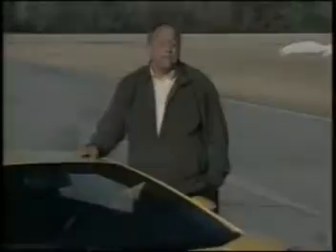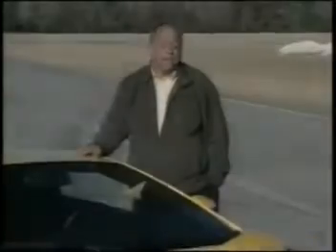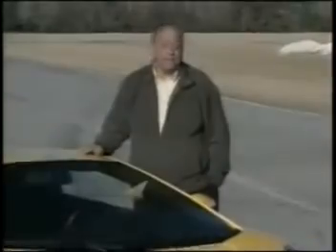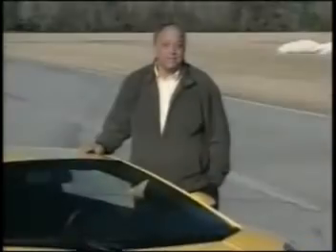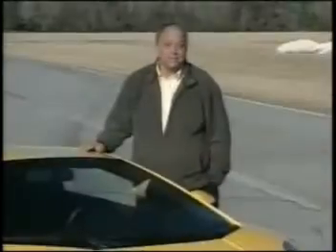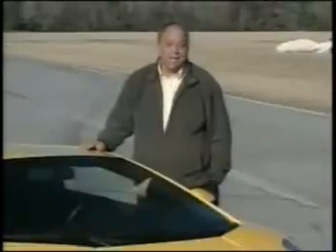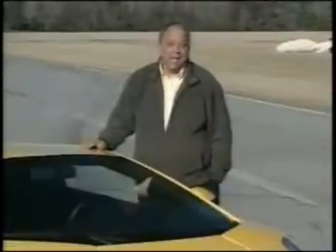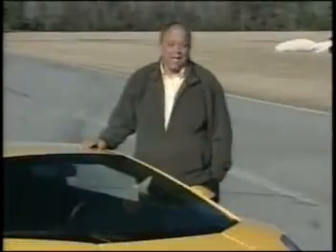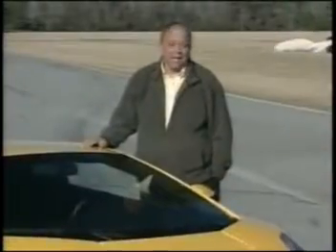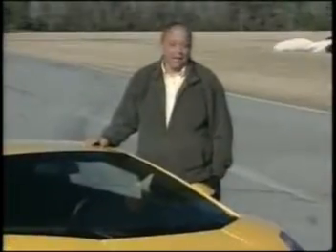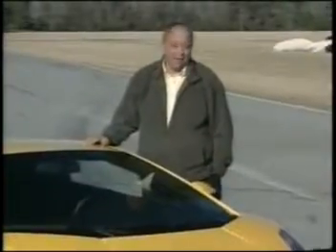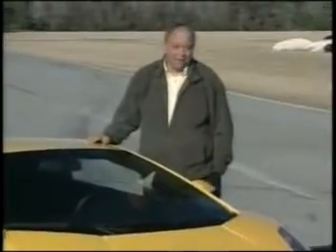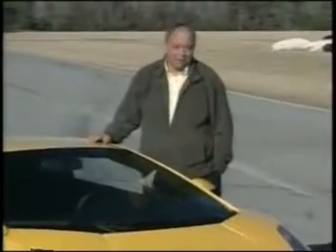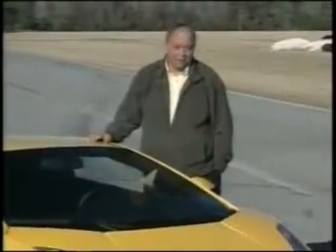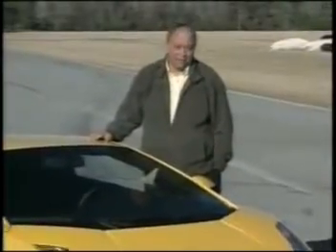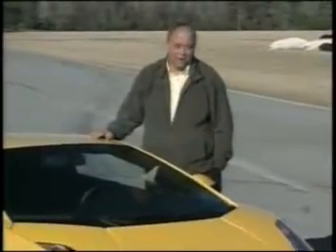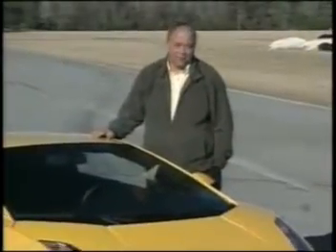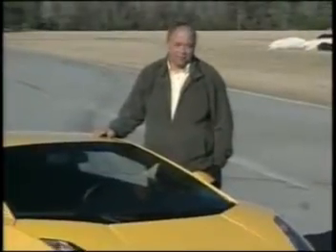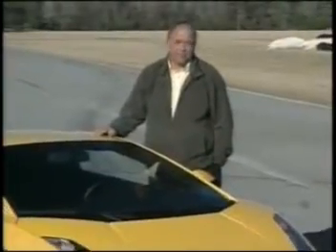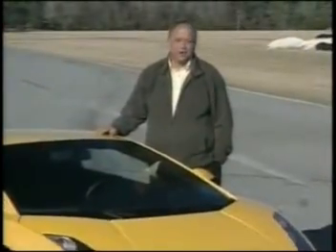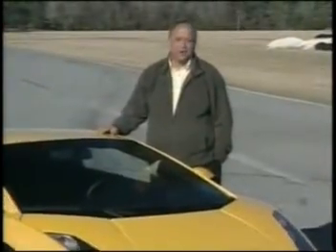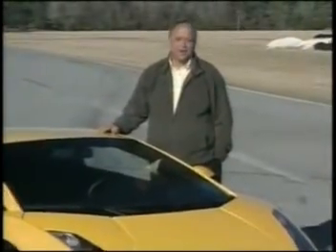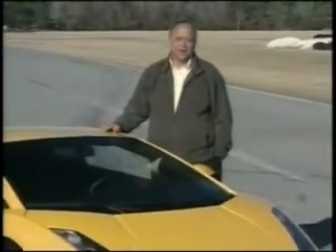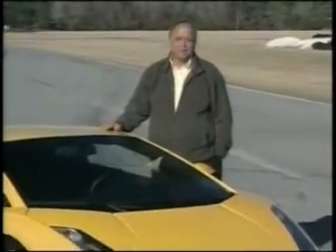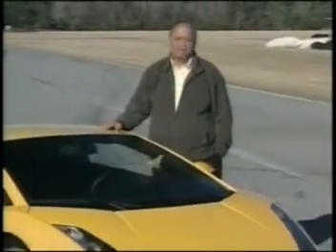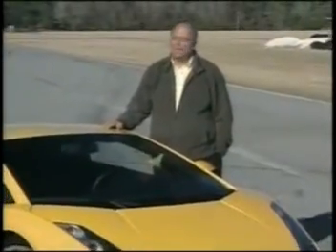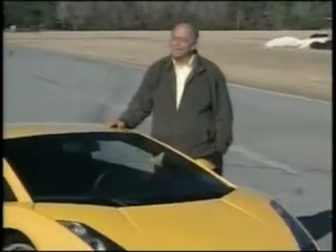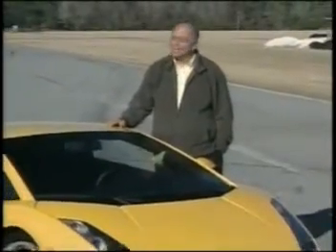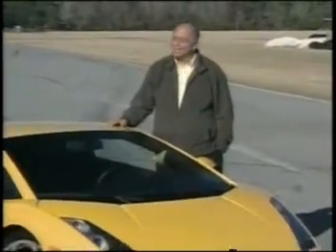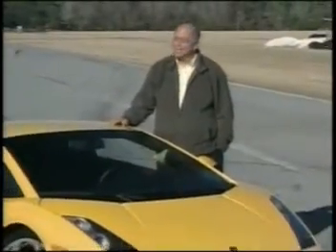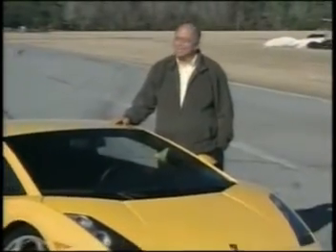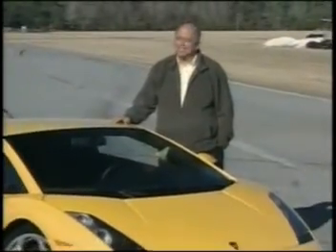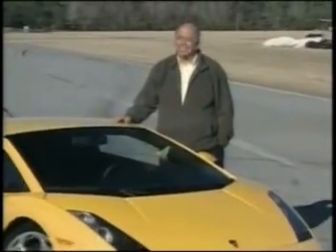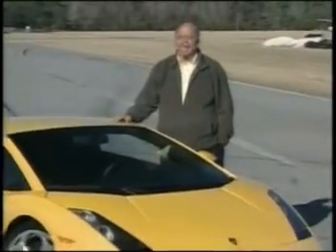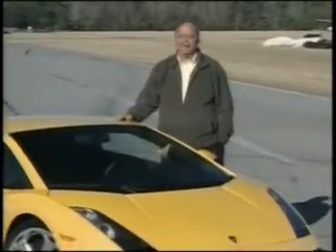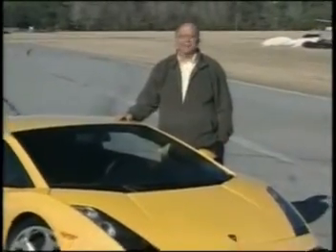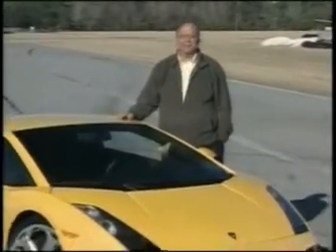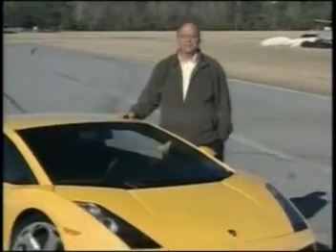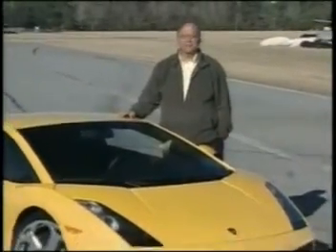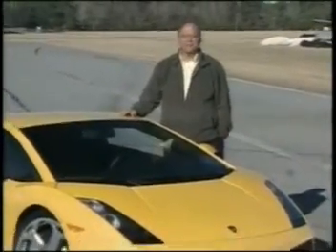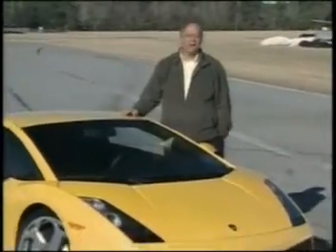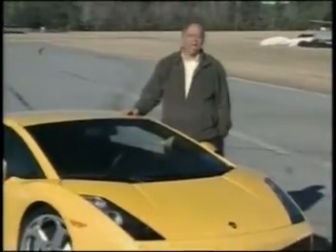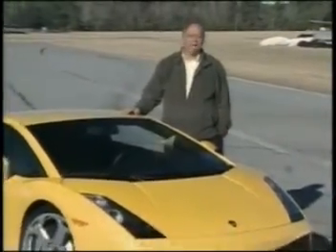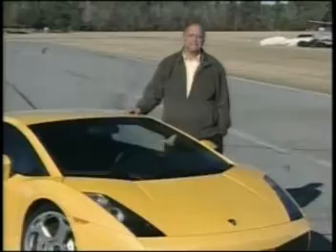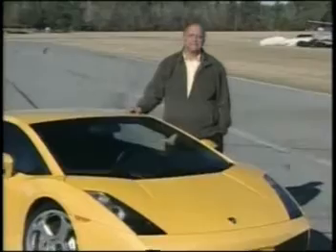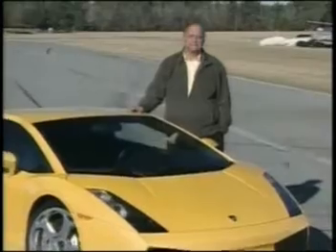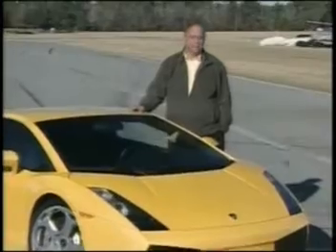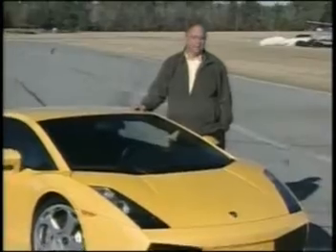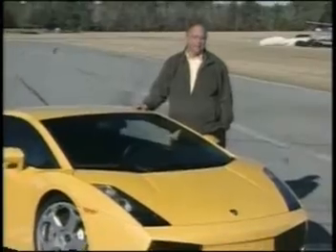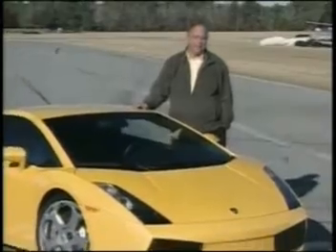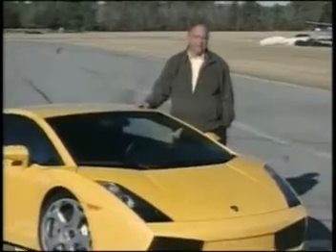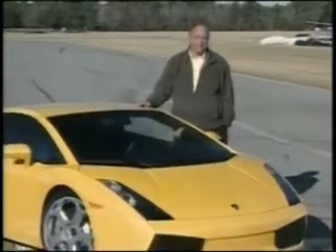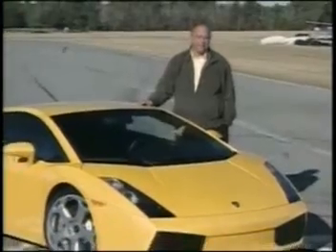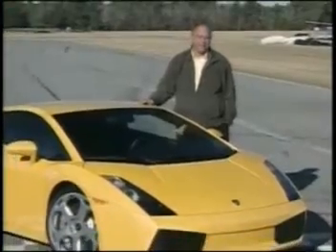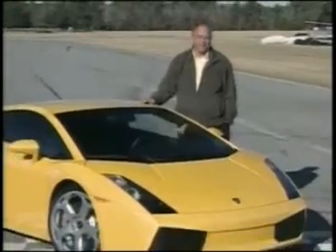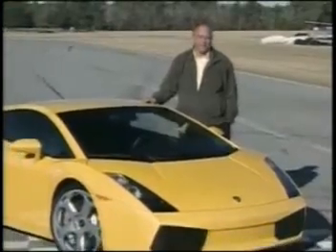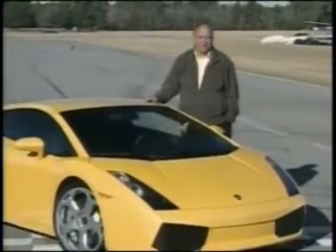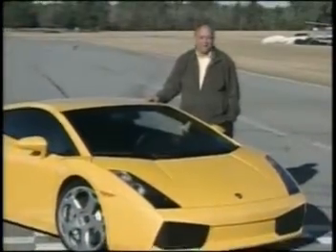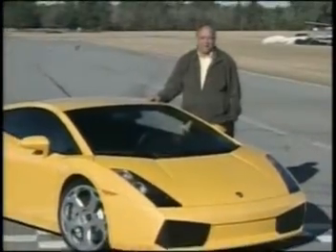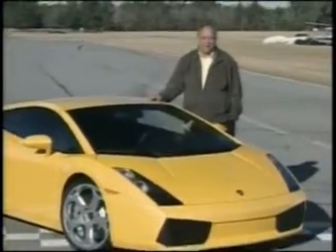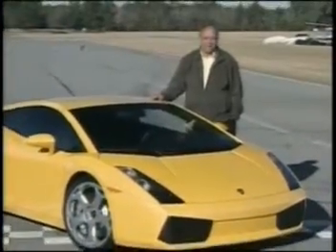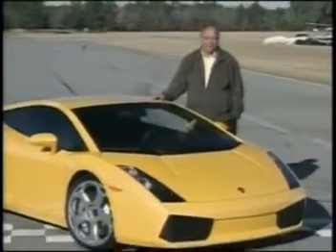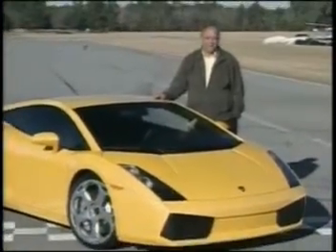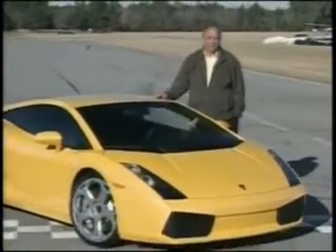Americans may have a love affair with cars, but it is the Italians who are absolutely passionate about the automobile.